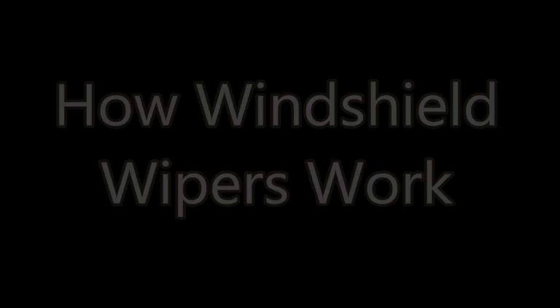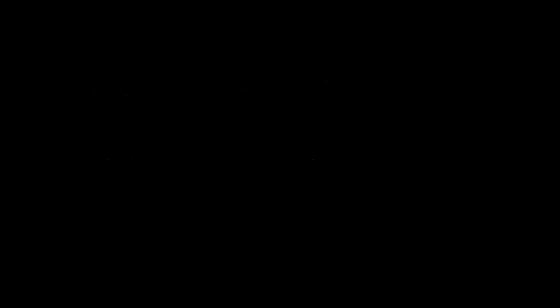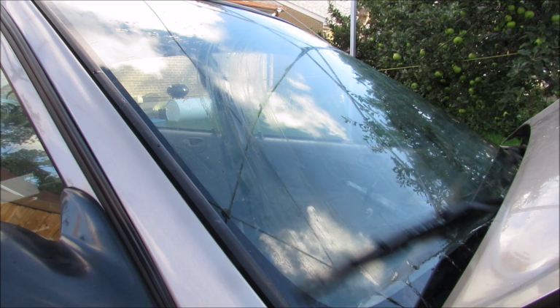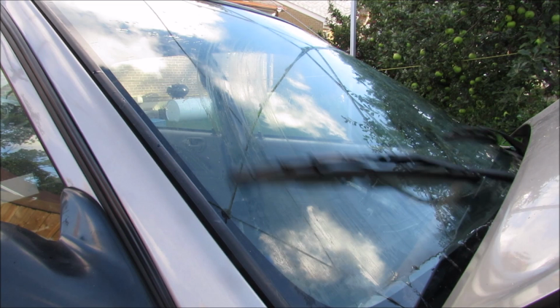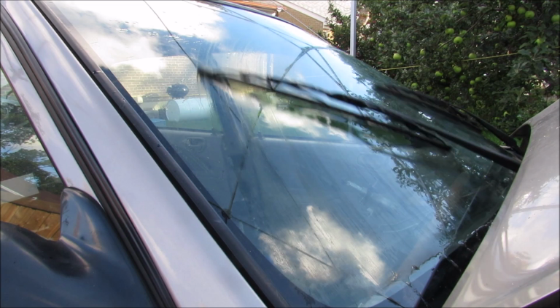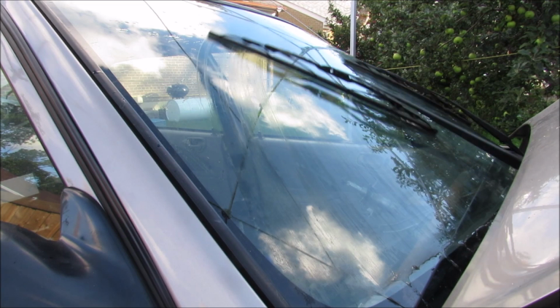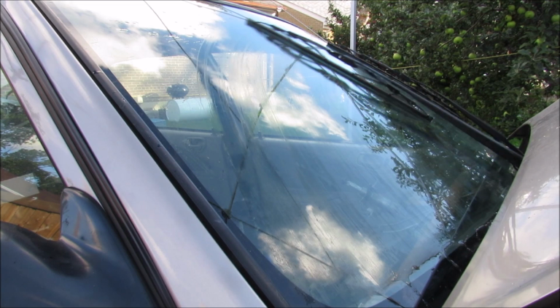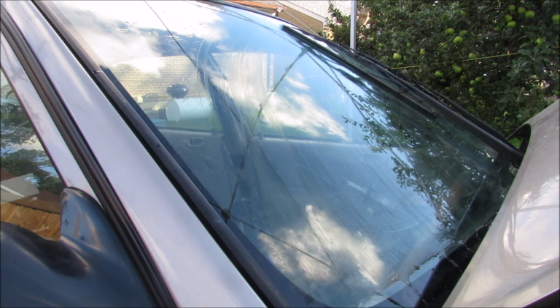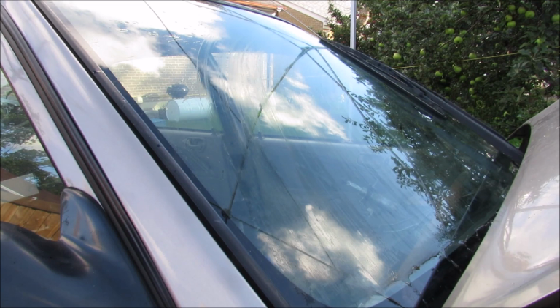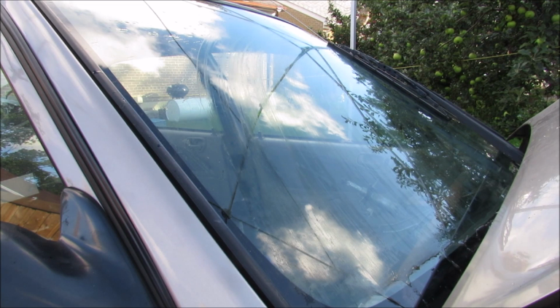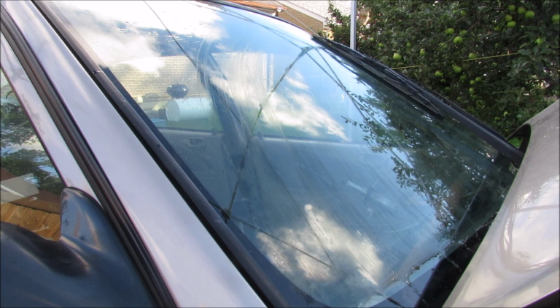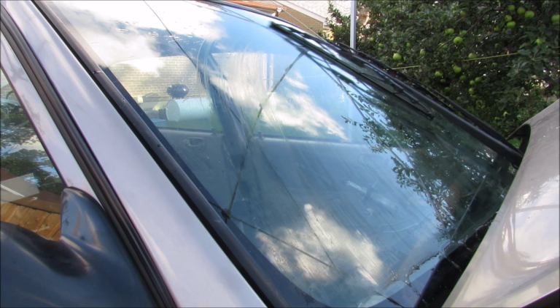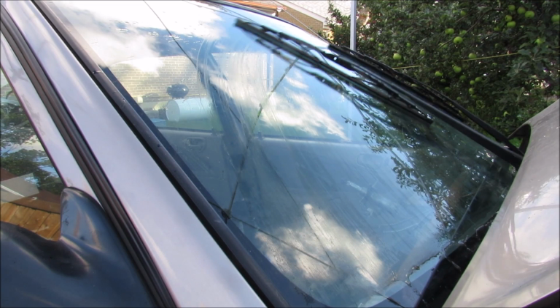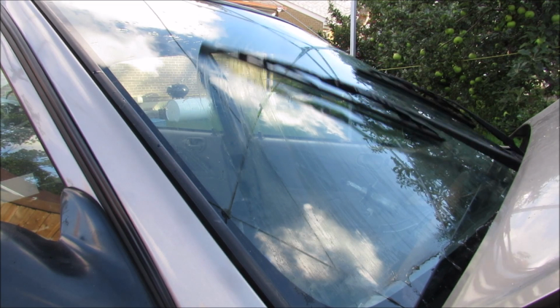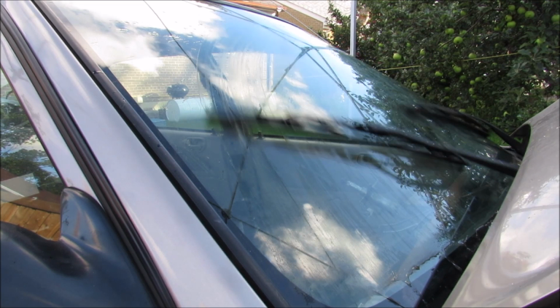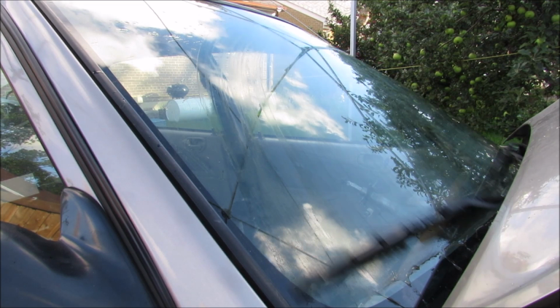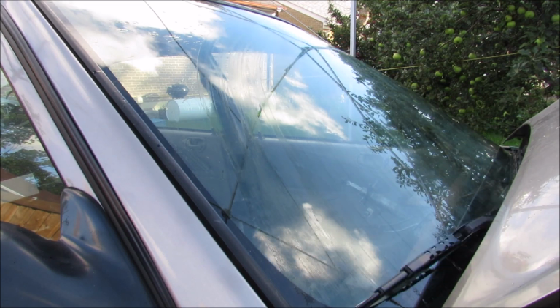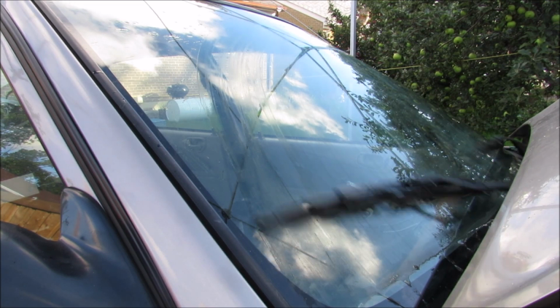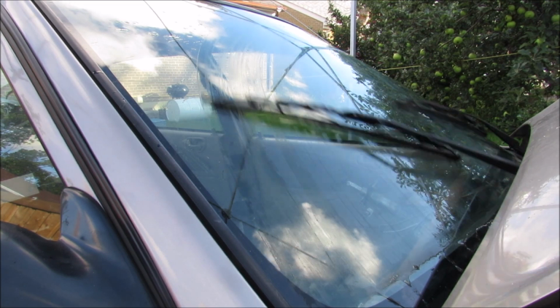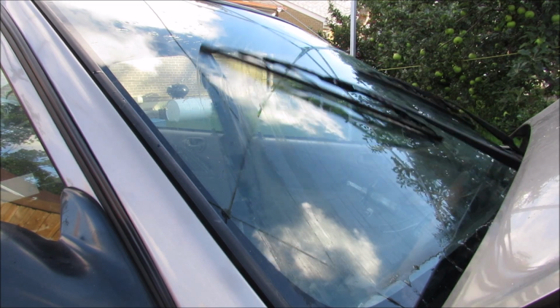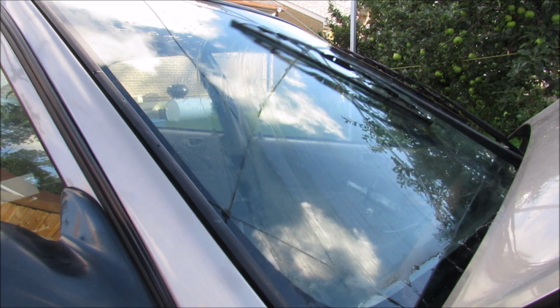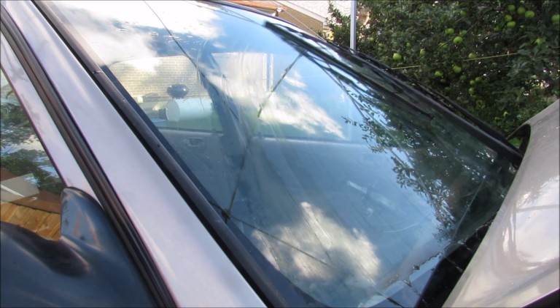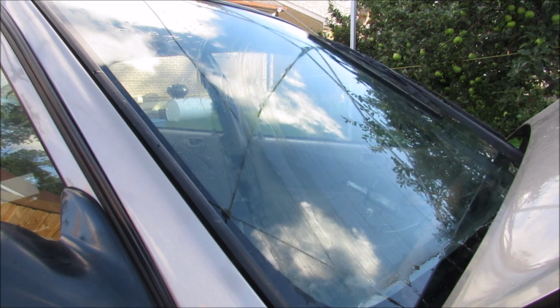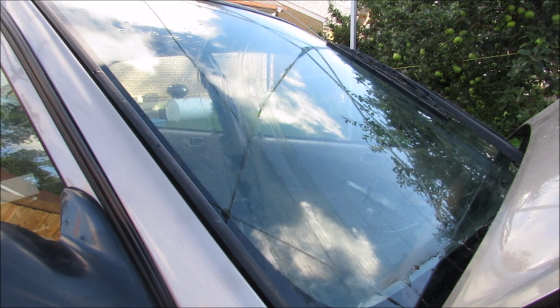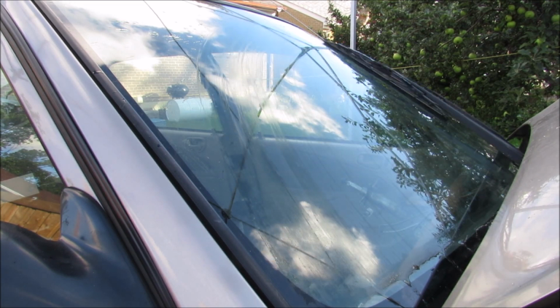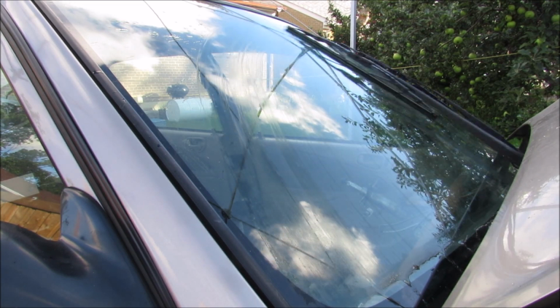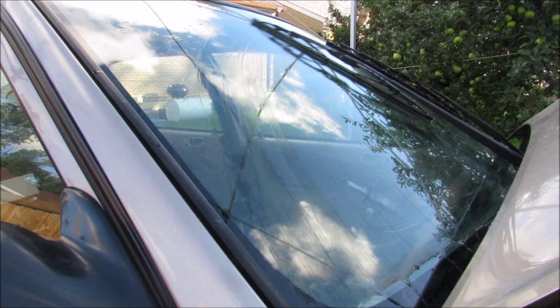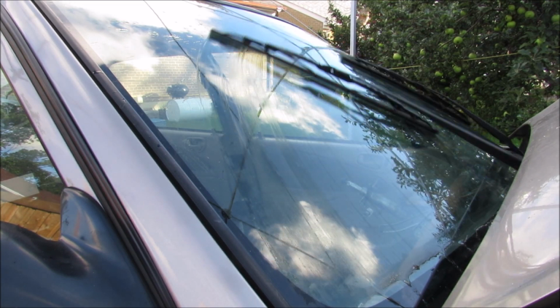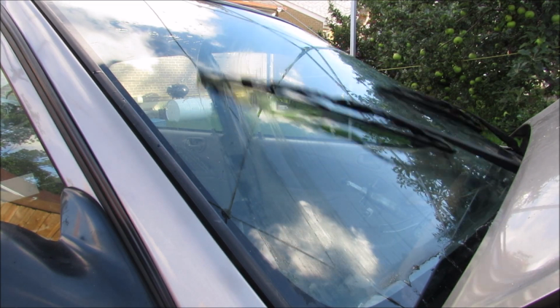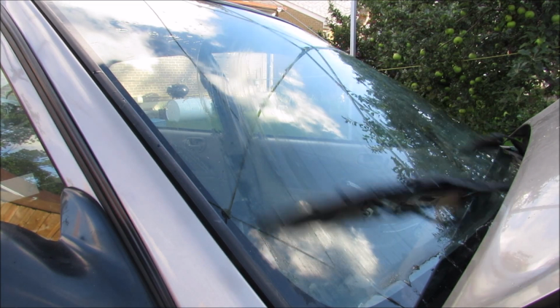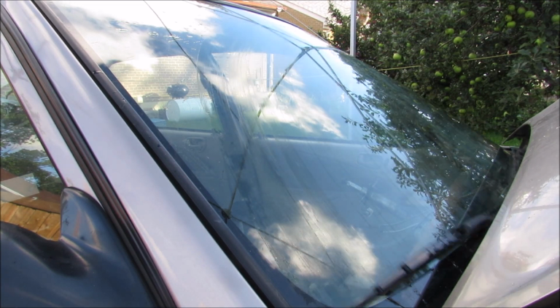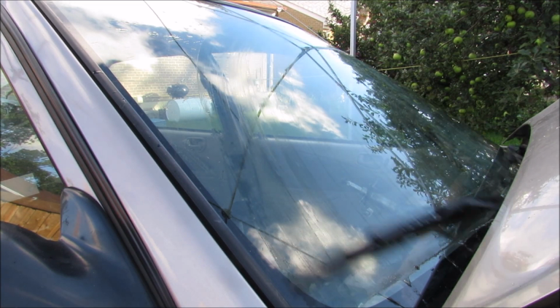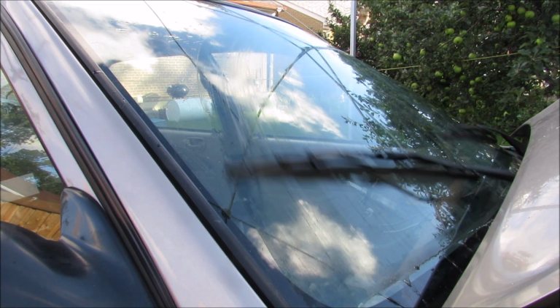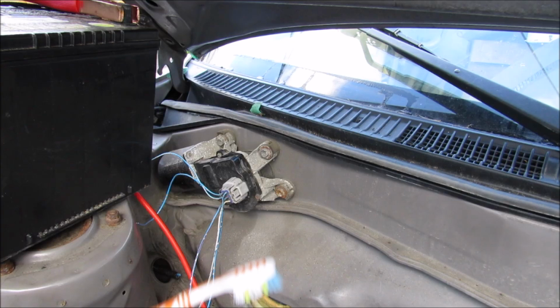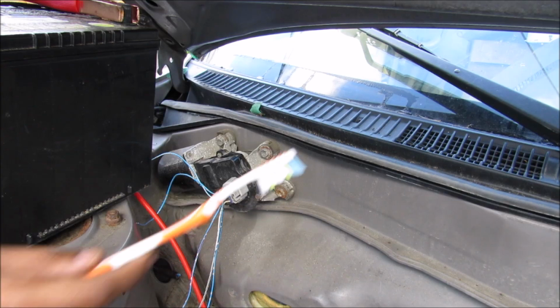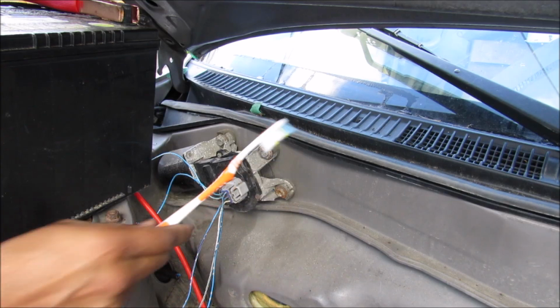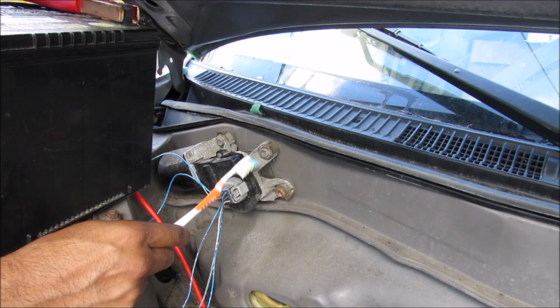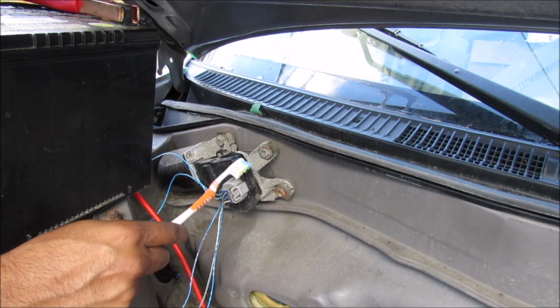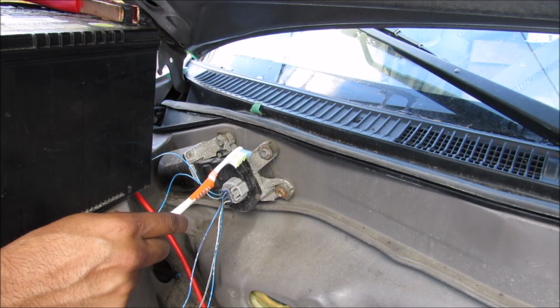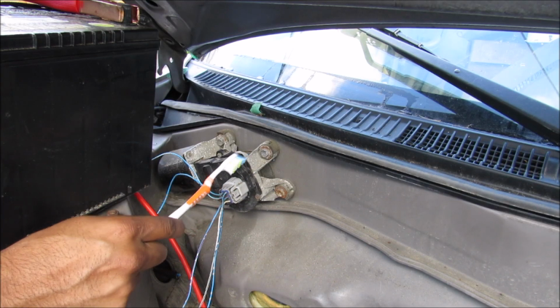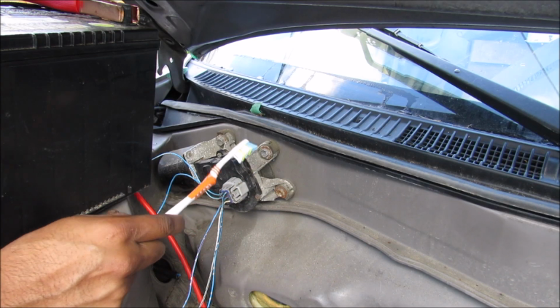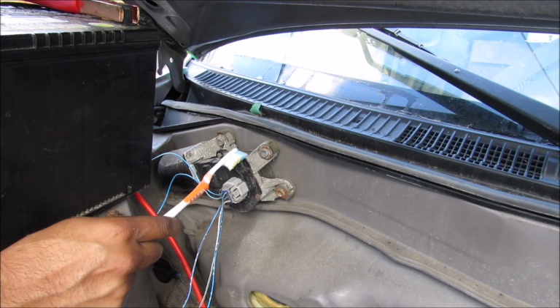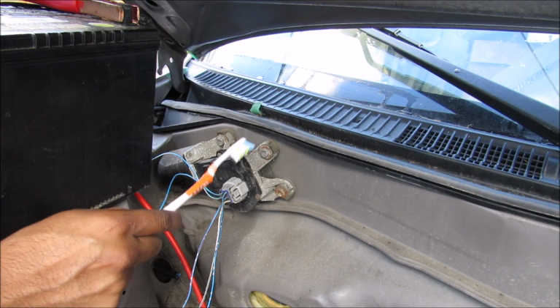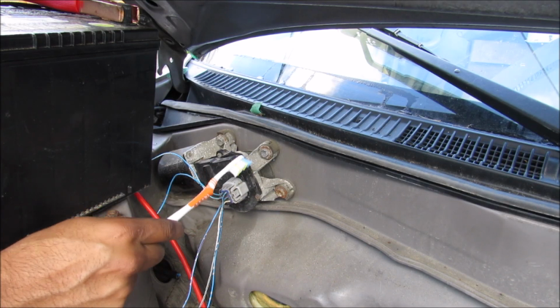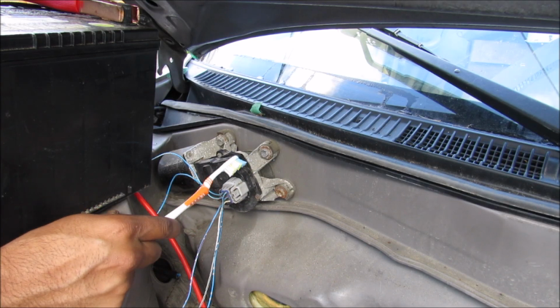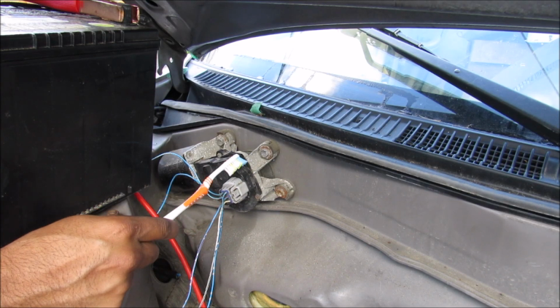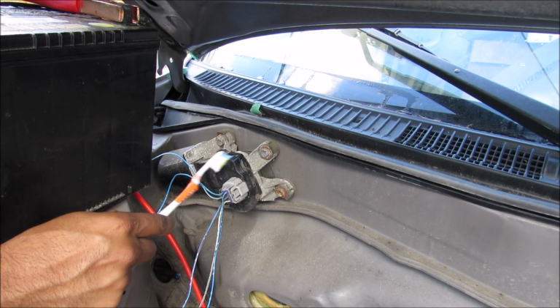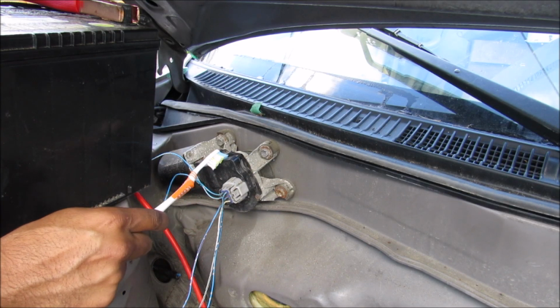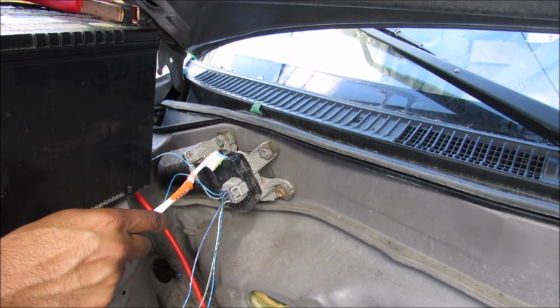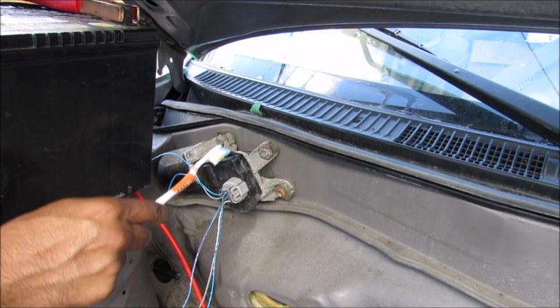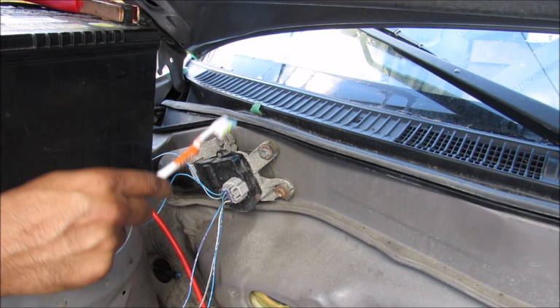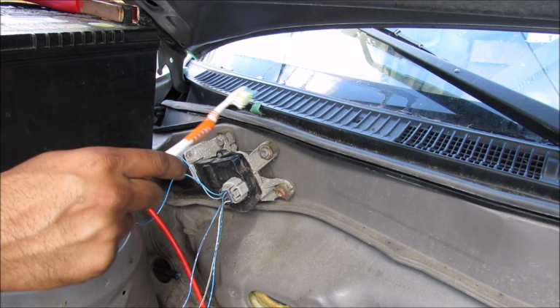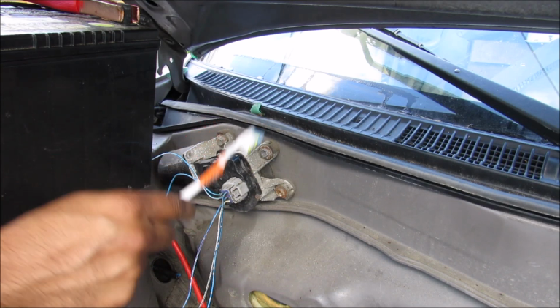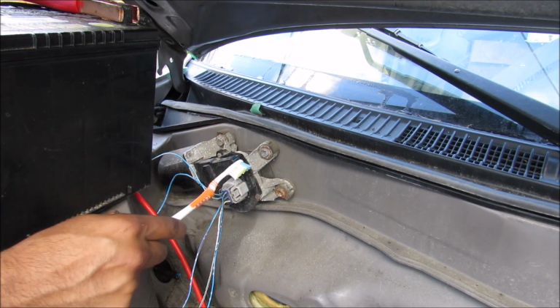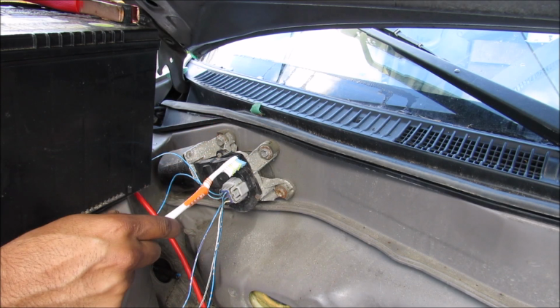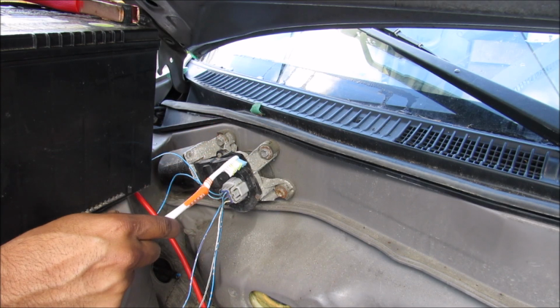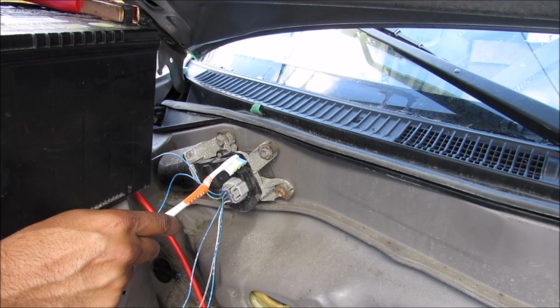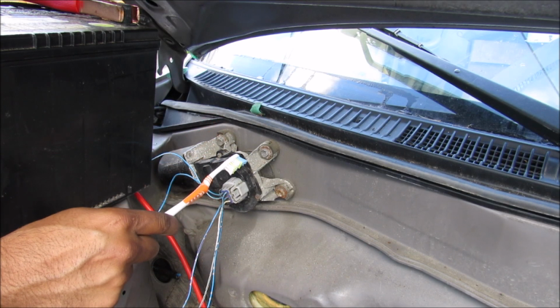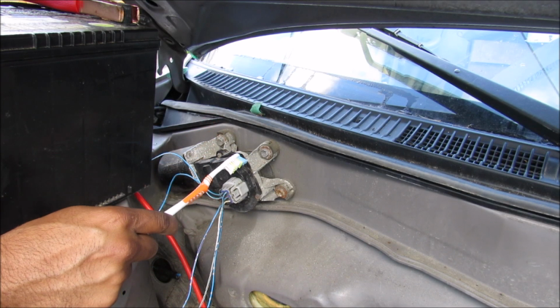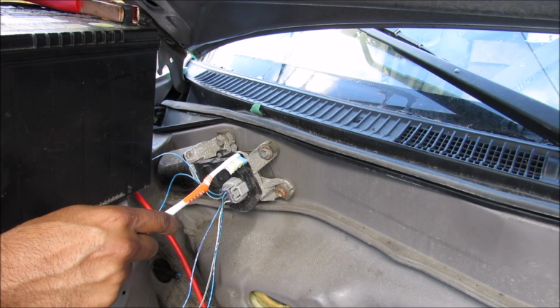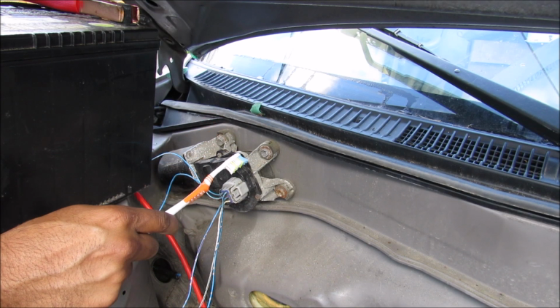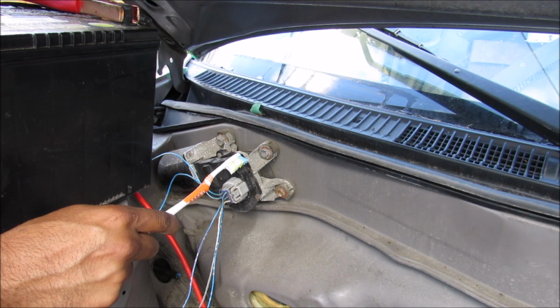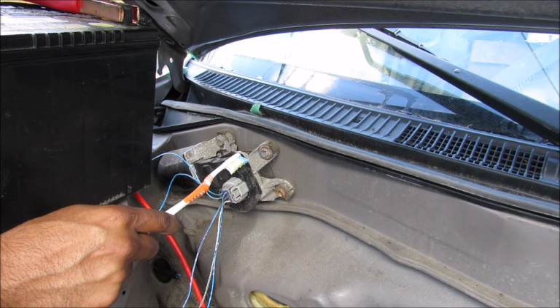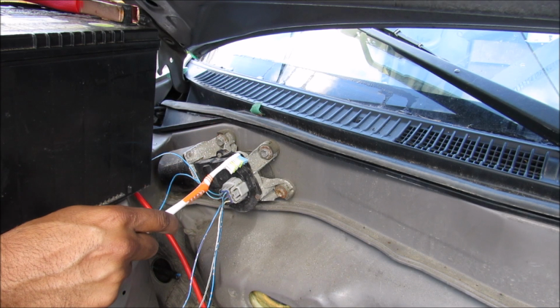Today I'm going to show you how your windshield wipers work to clean your screen. In this vehicle, the windshield wiper motor is inside the engine bay here.